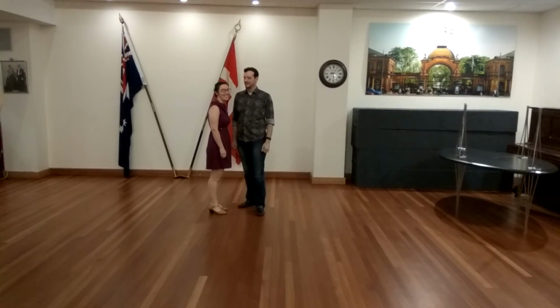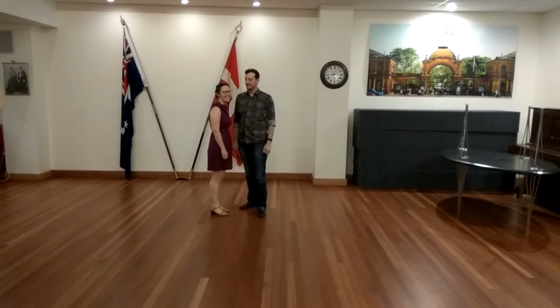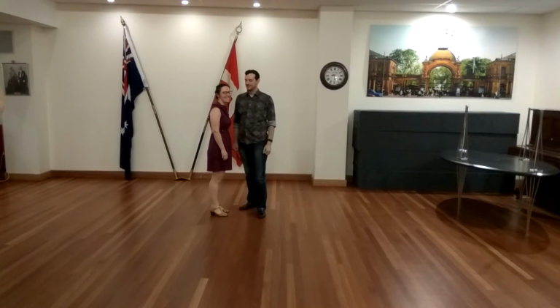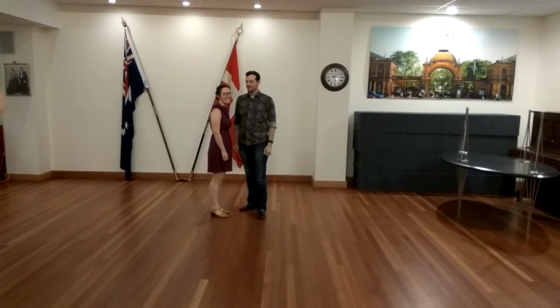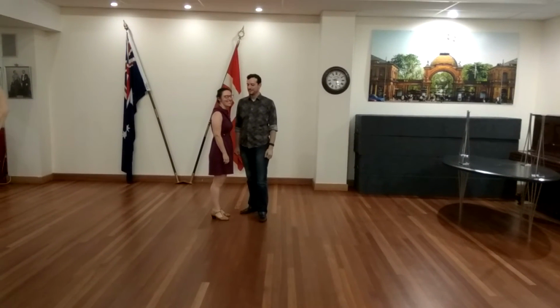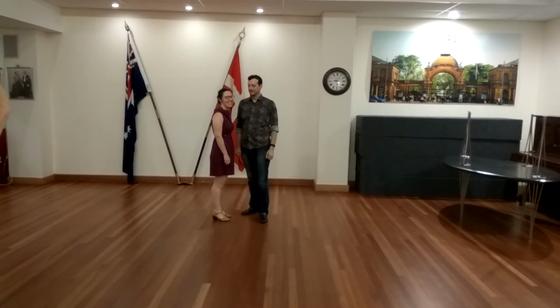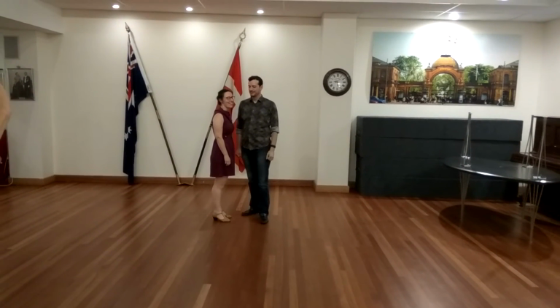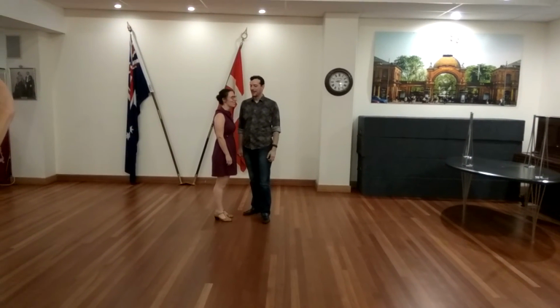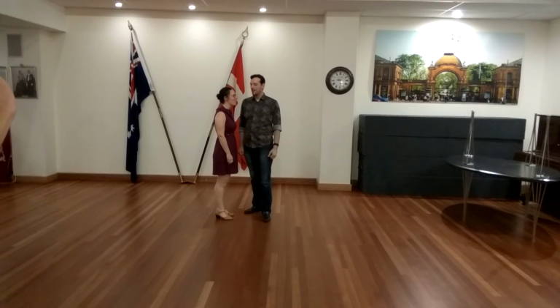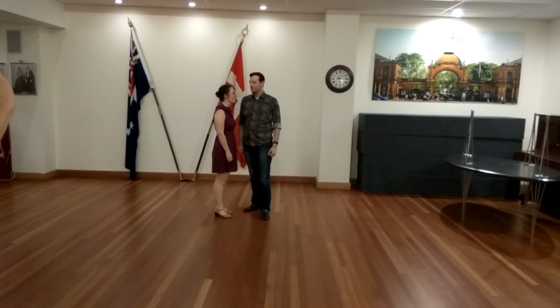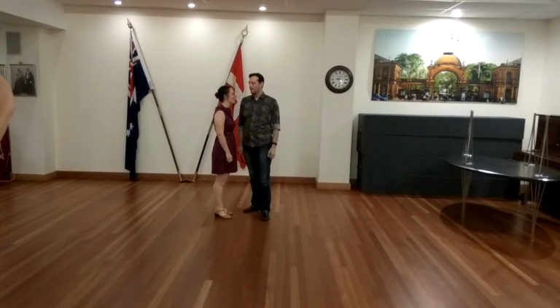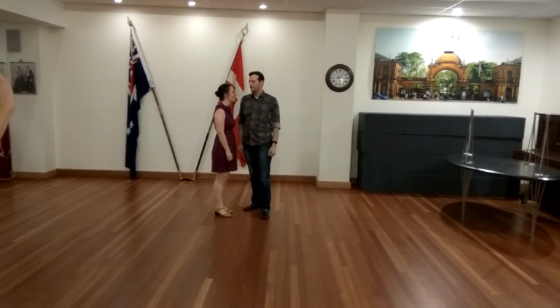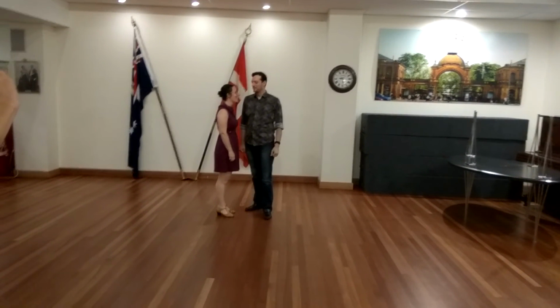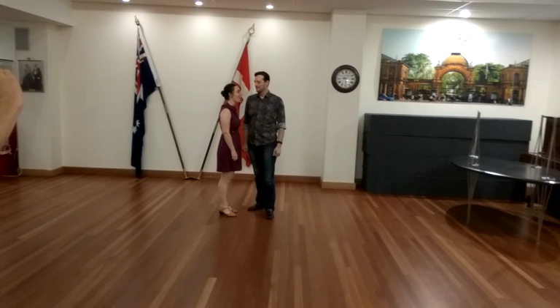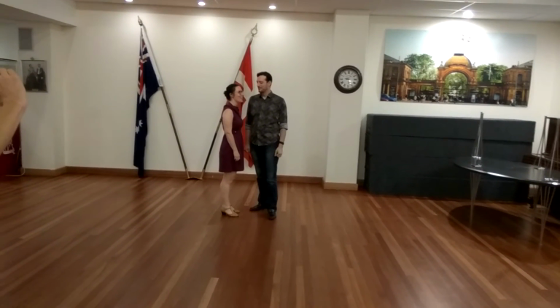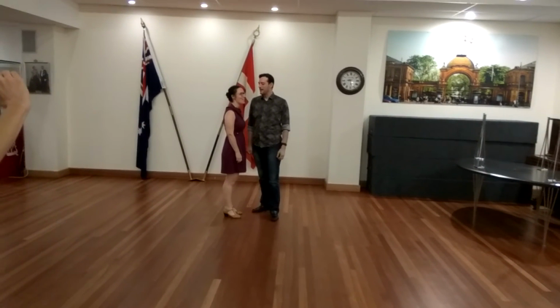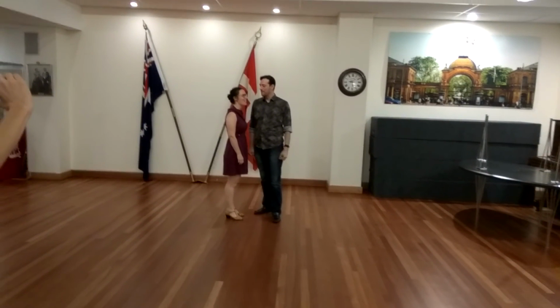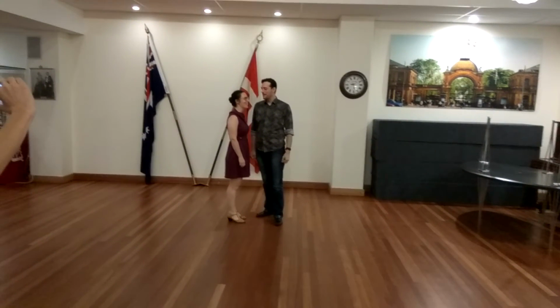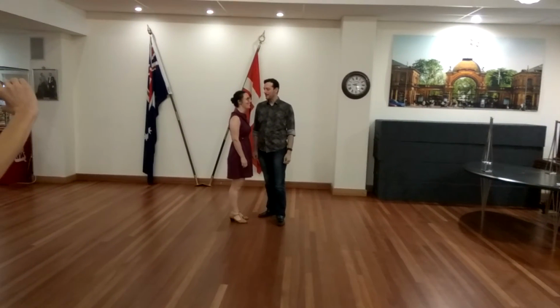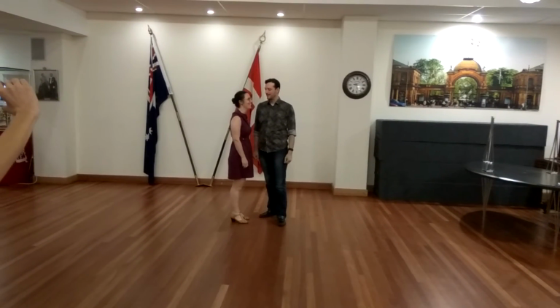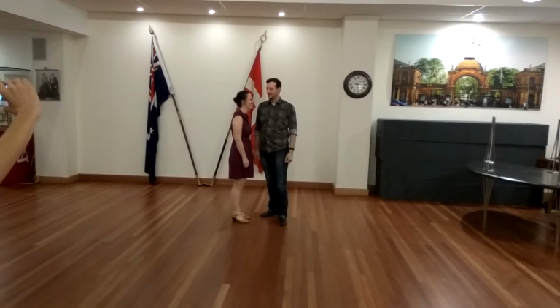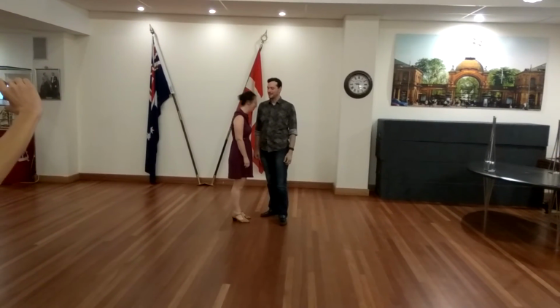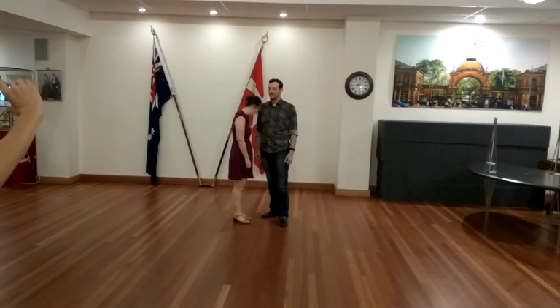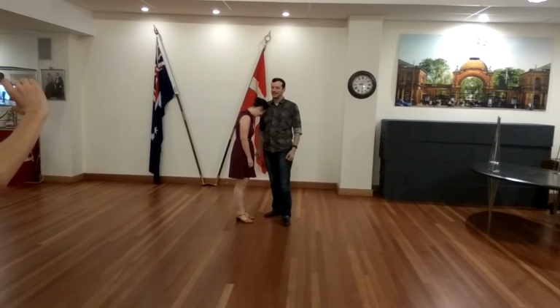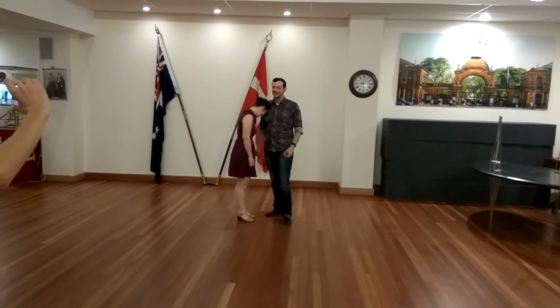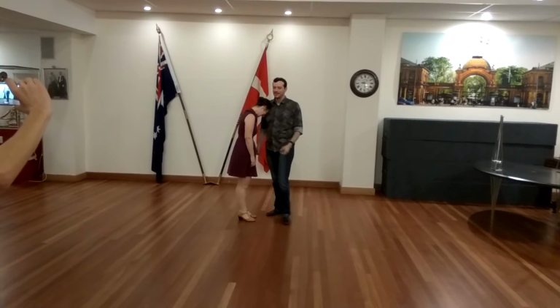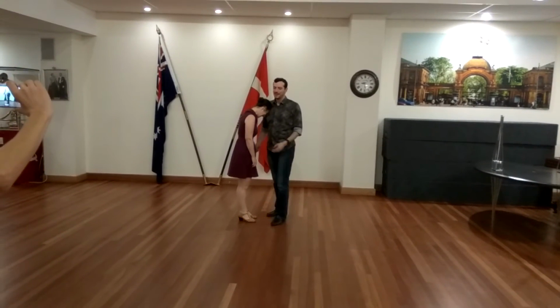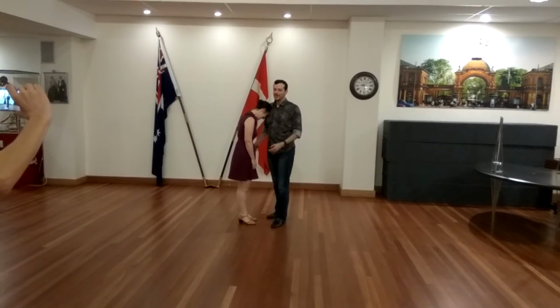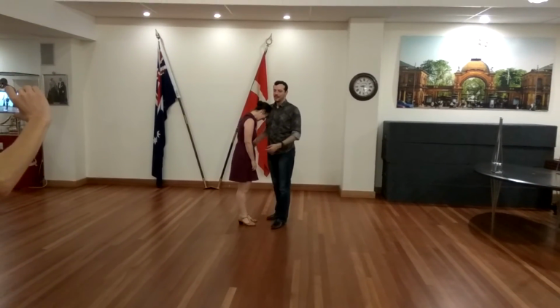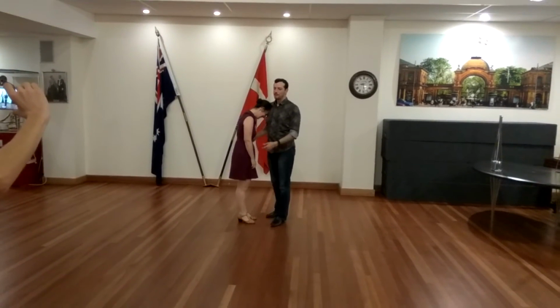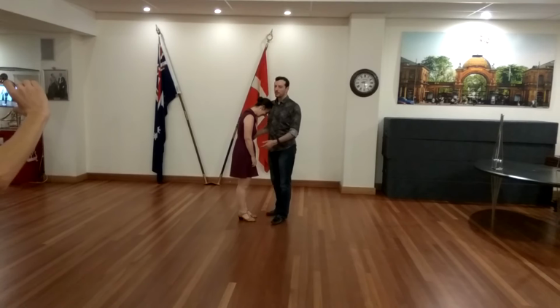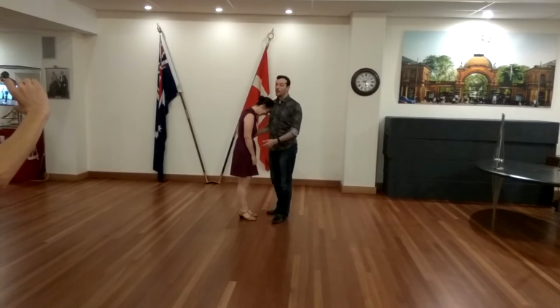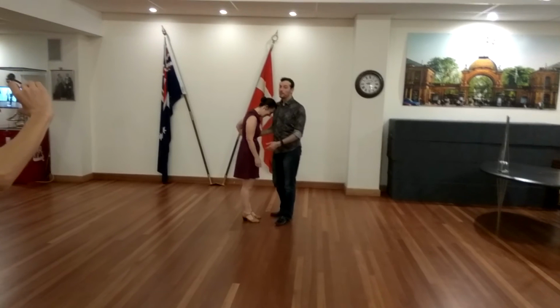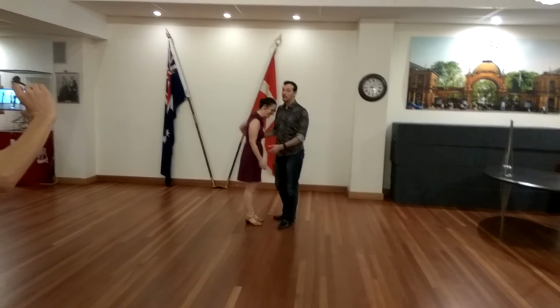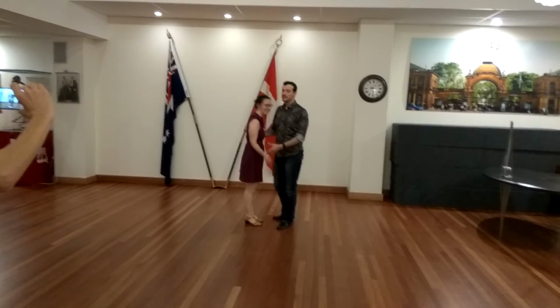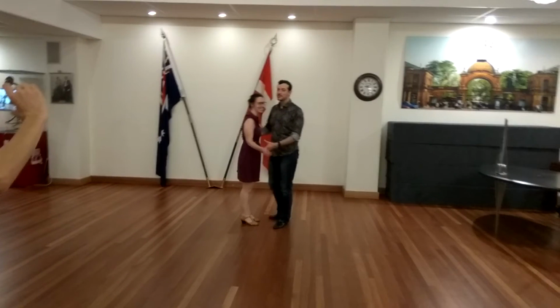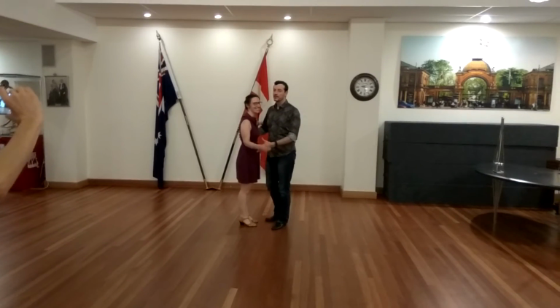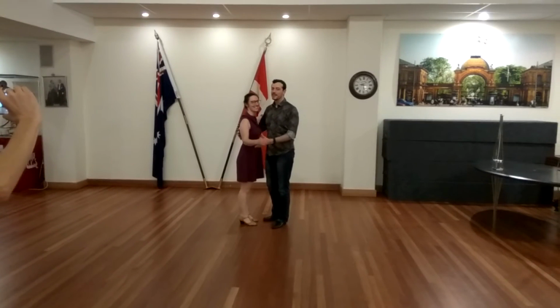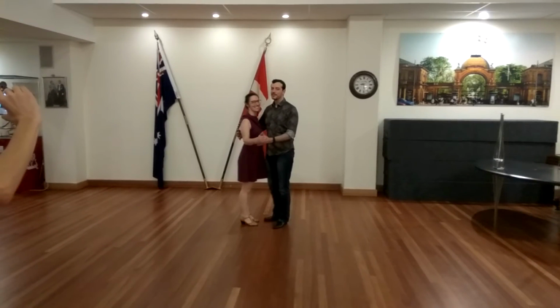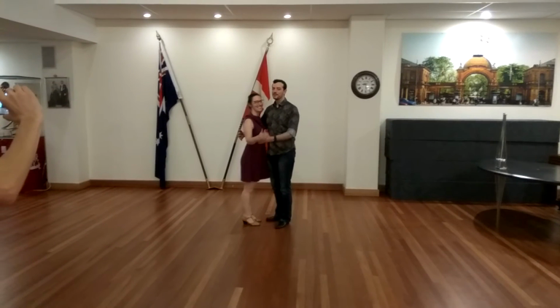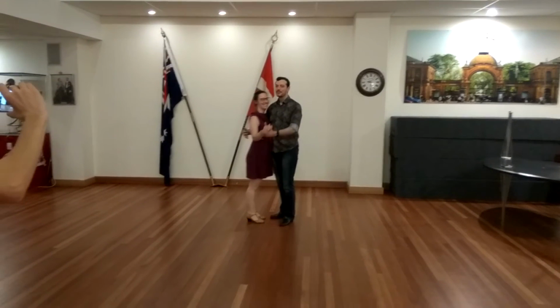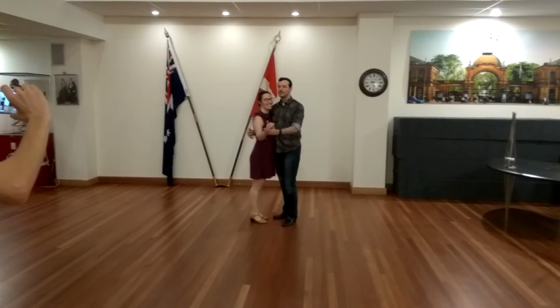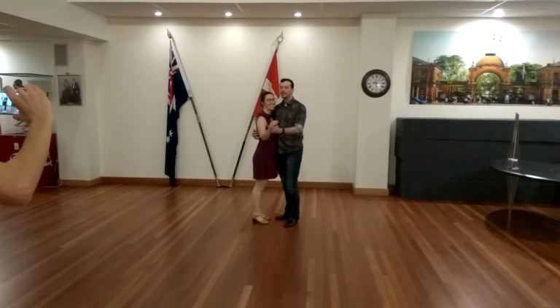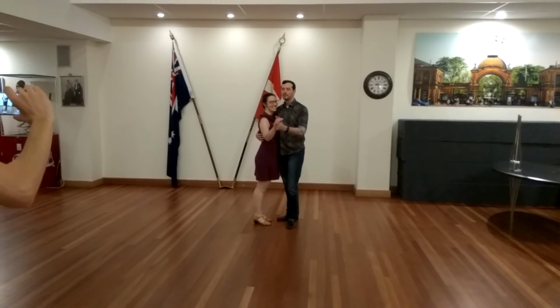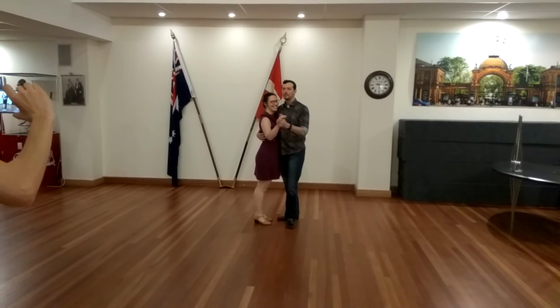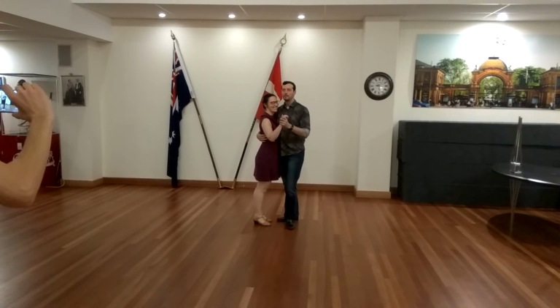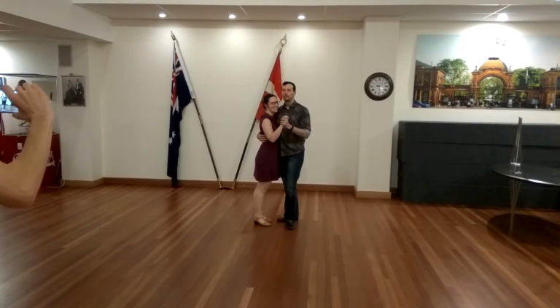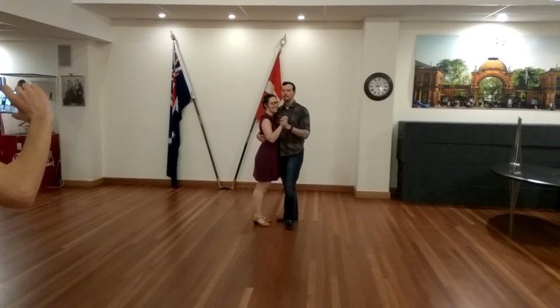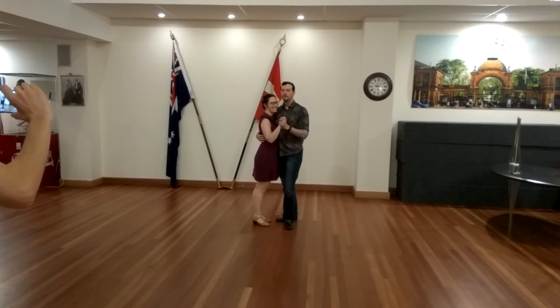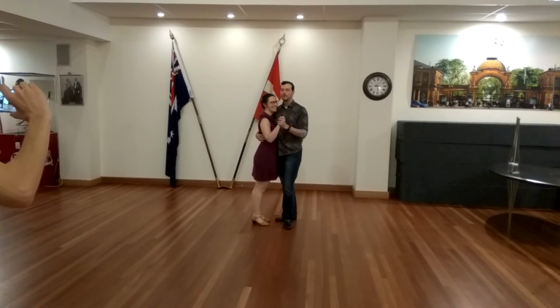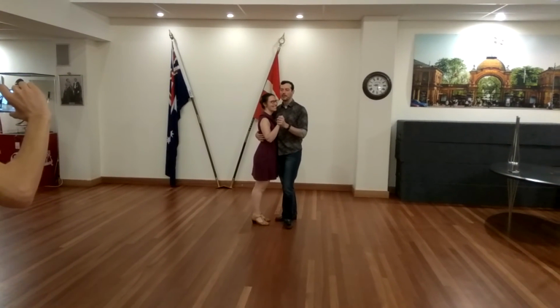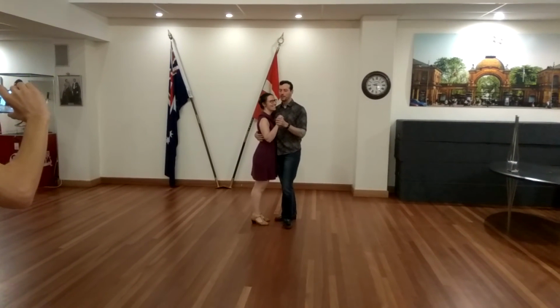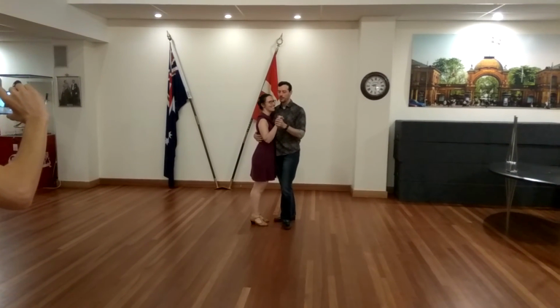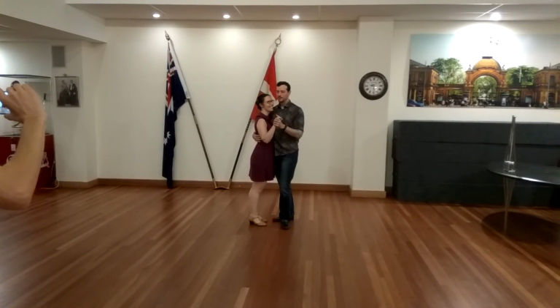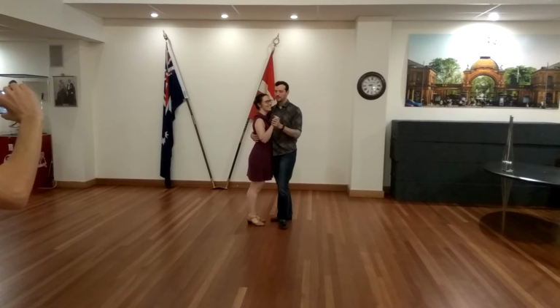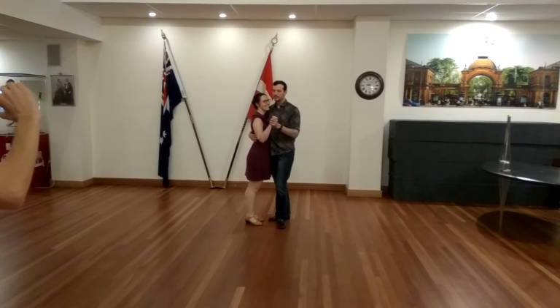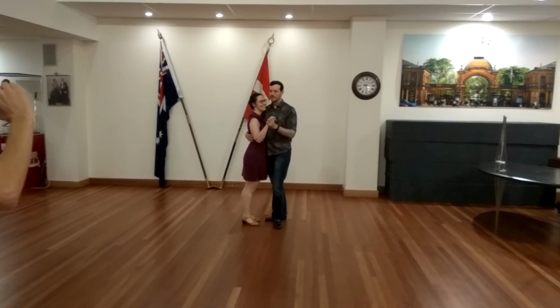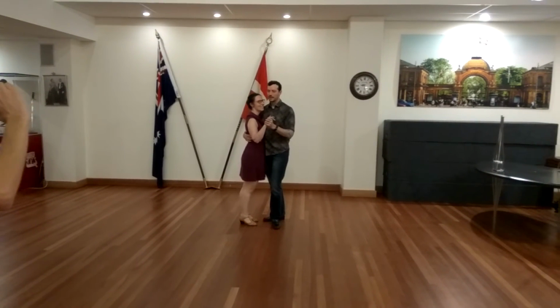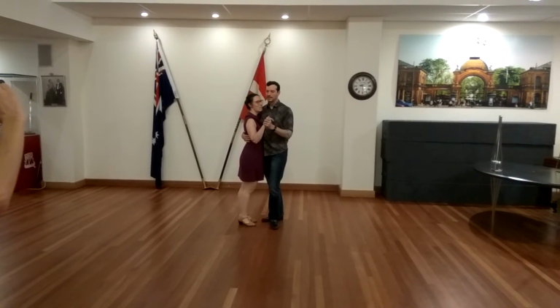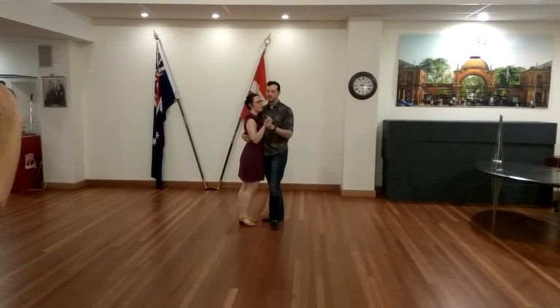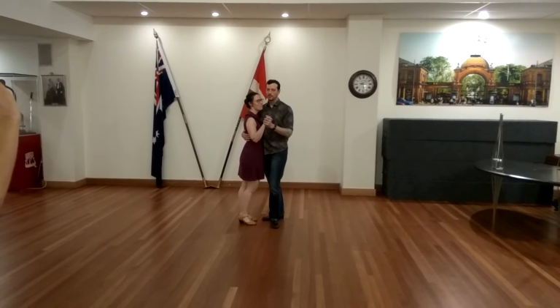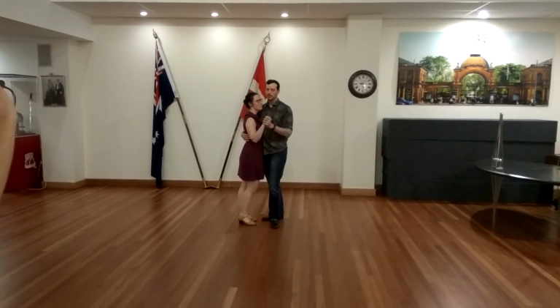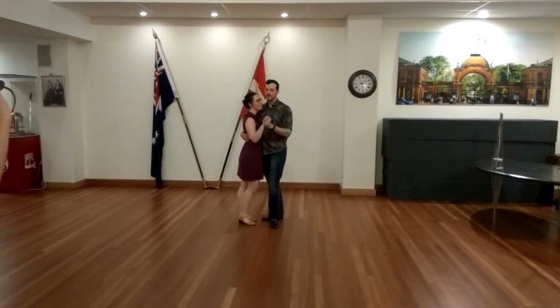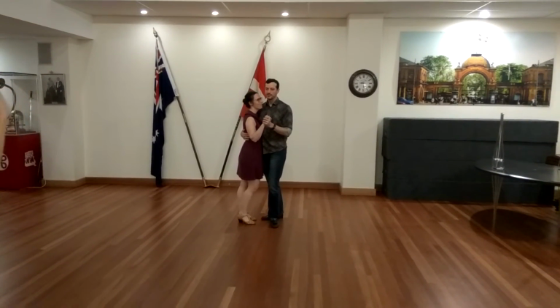Hi! I'm Rob. I'm Emma. Corner pocket swing. Balboa. Explorers.